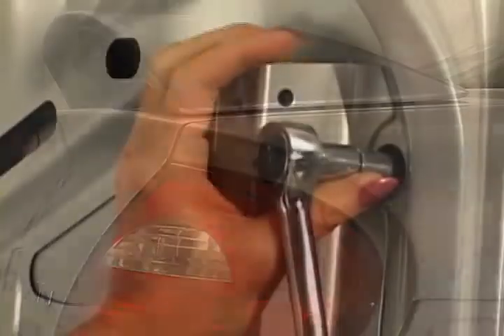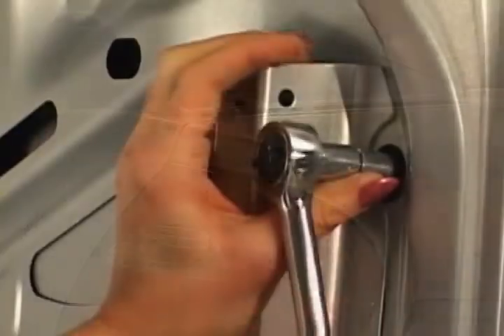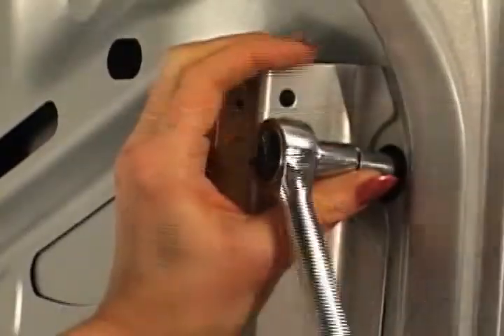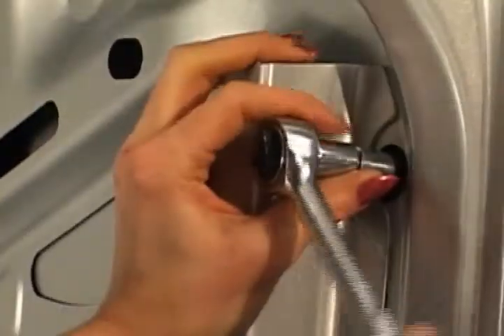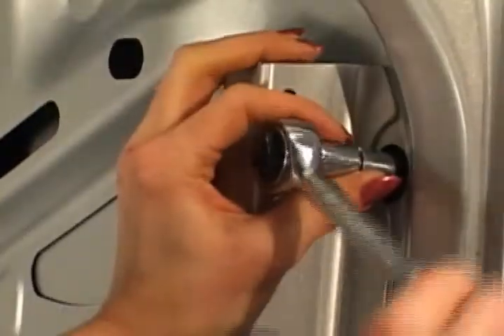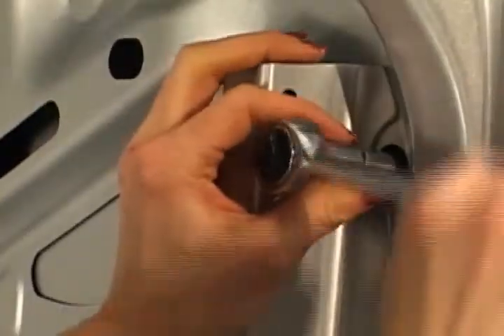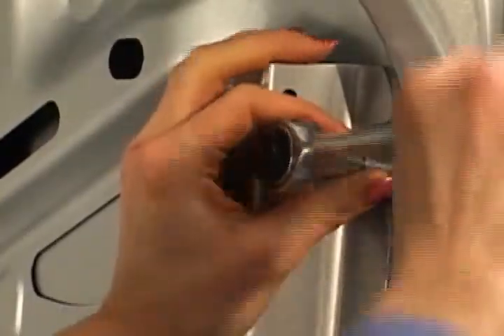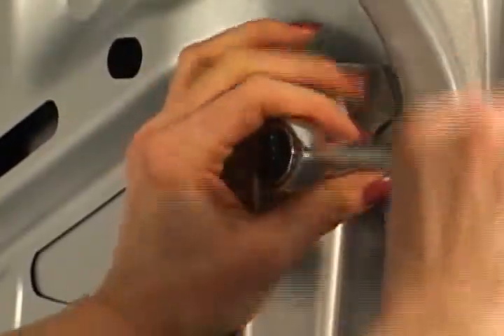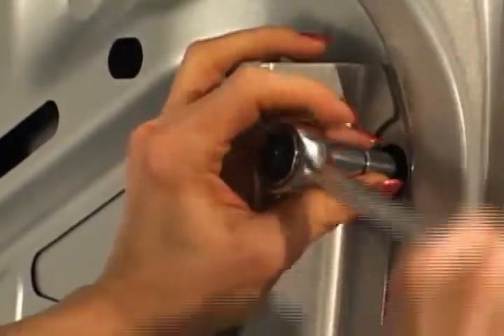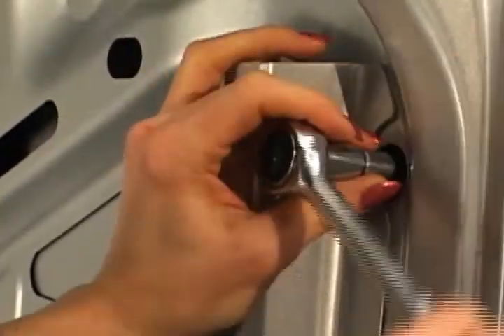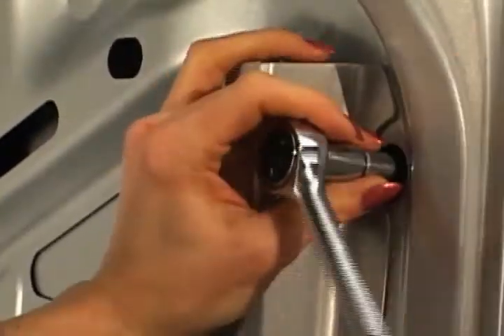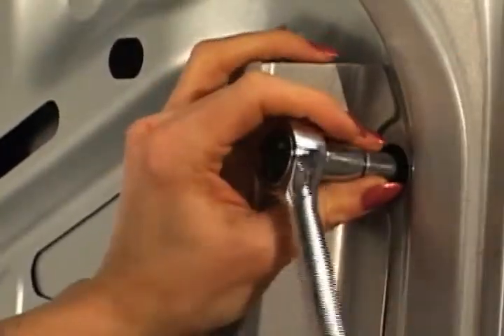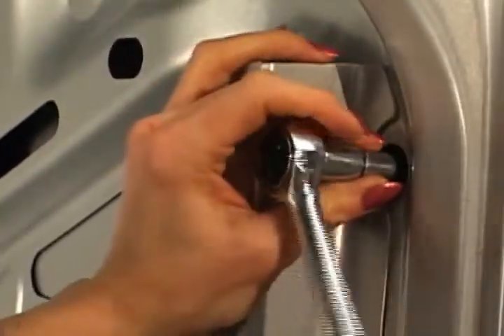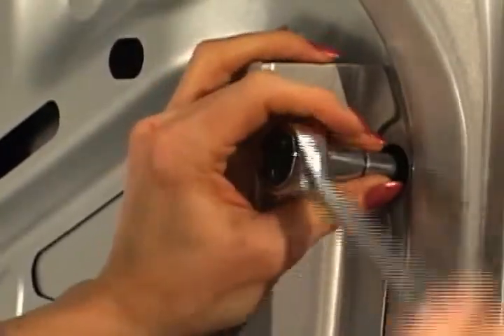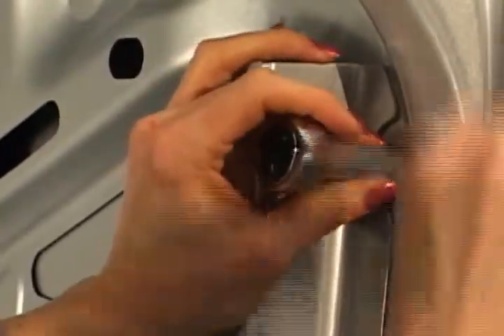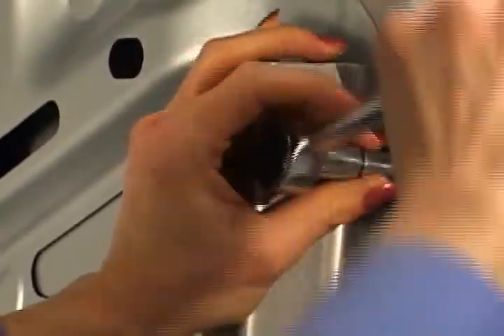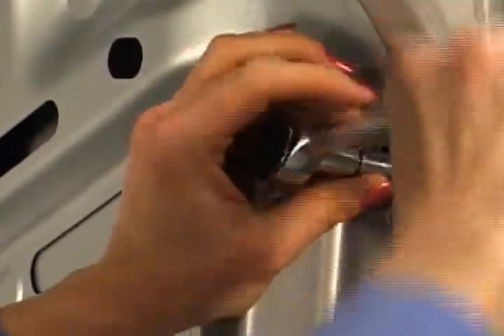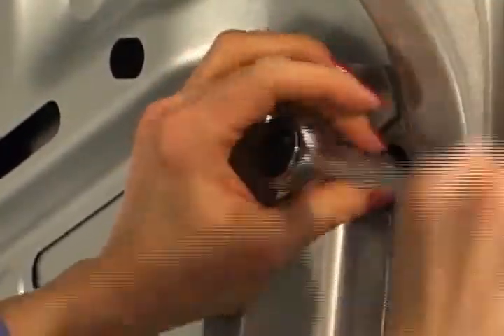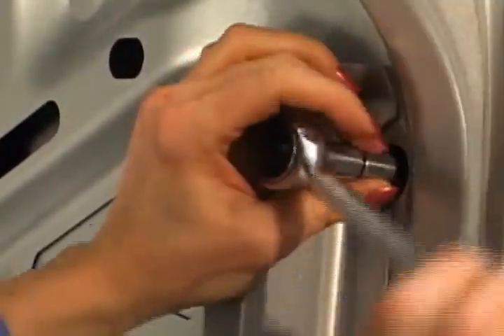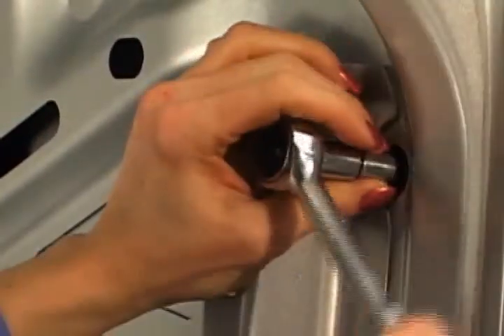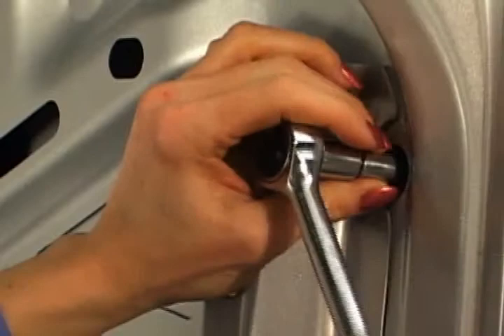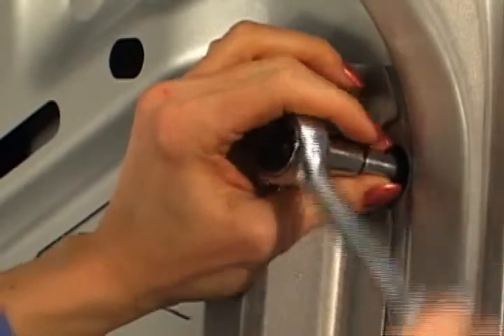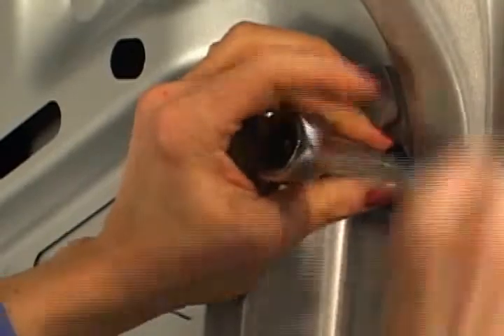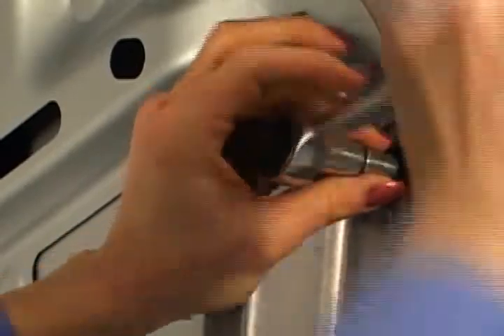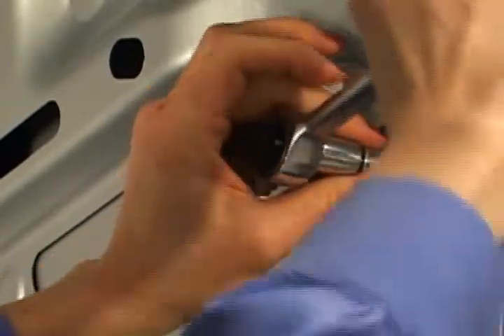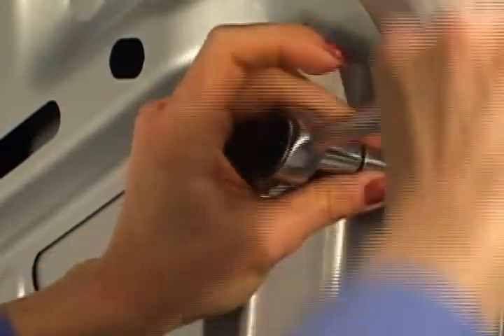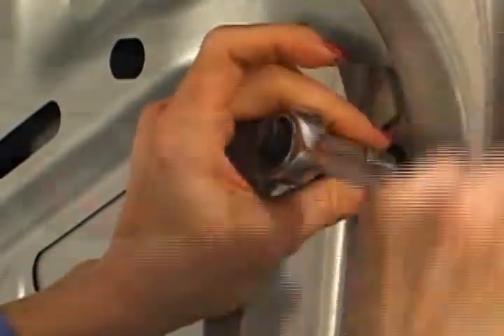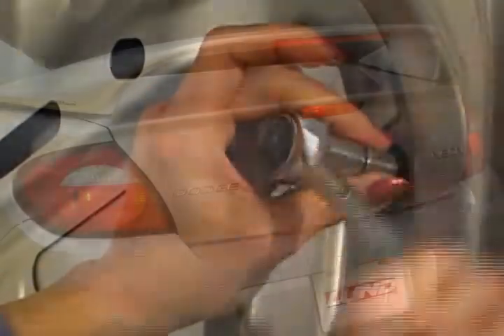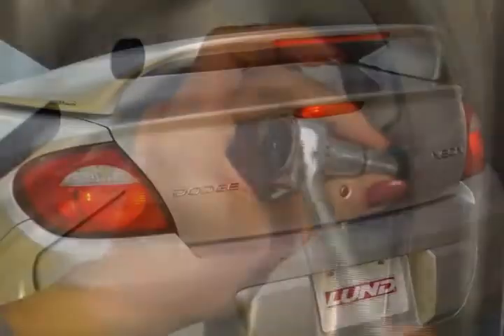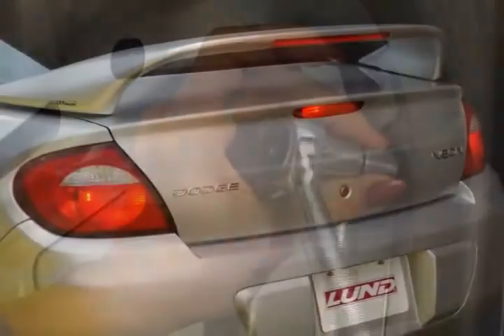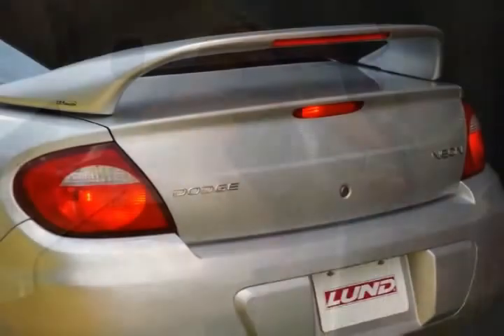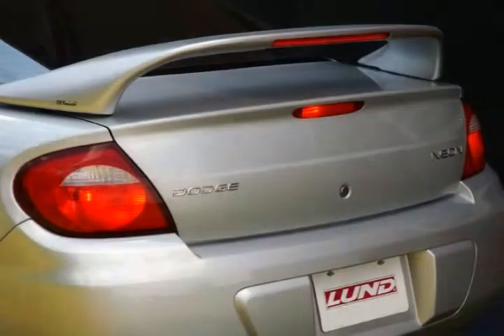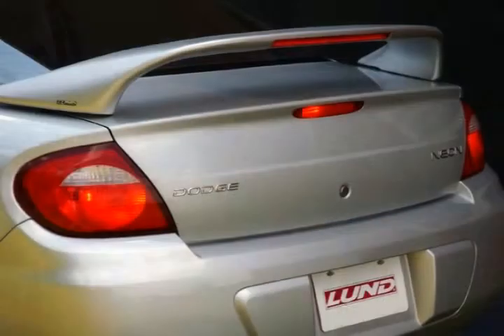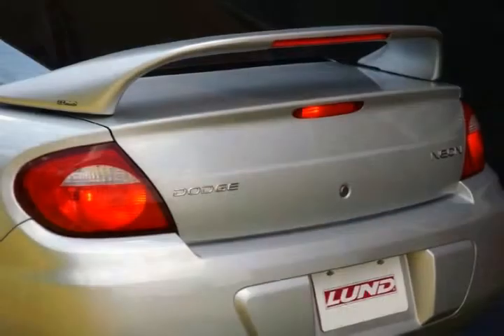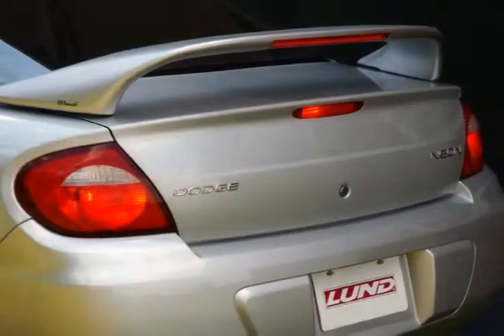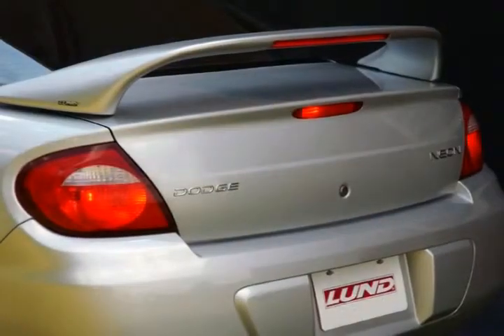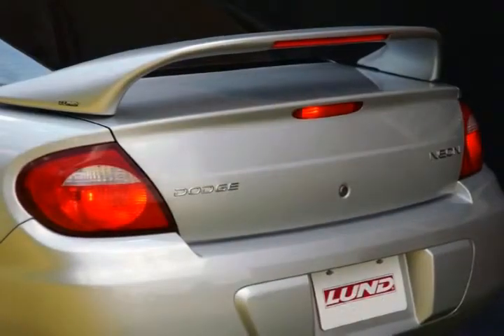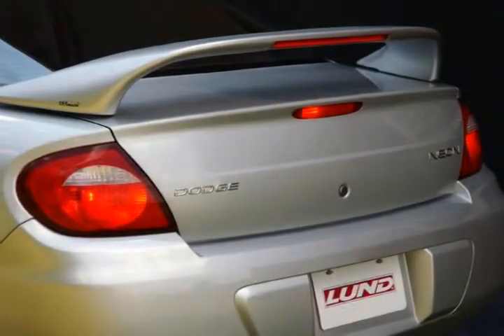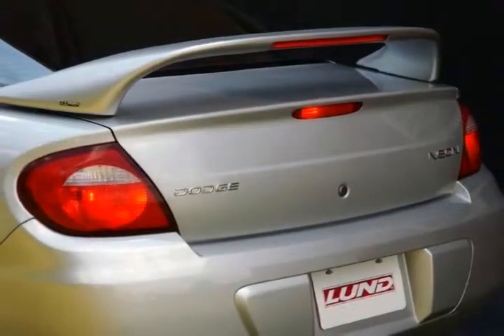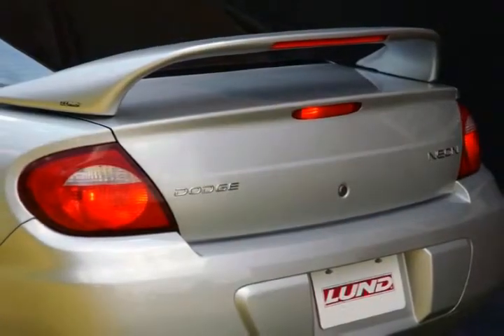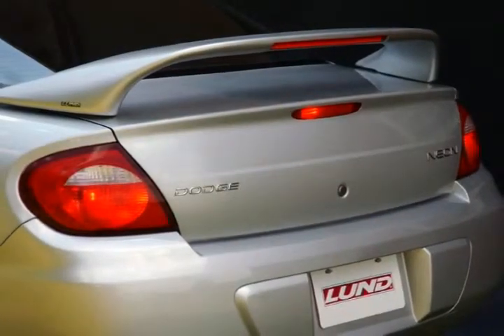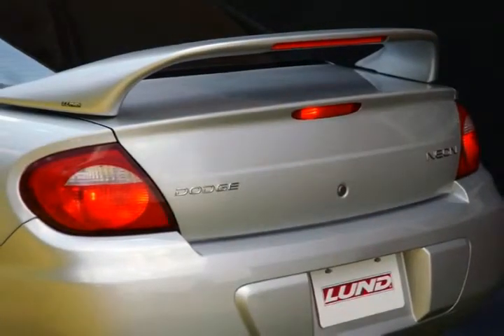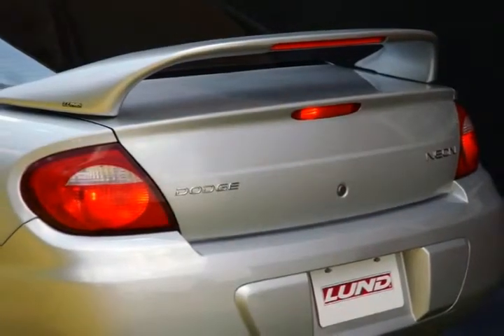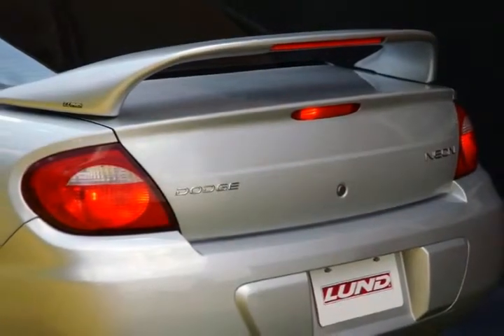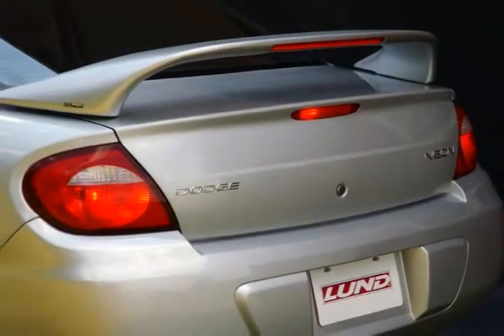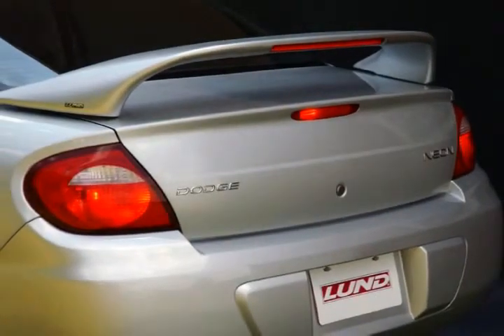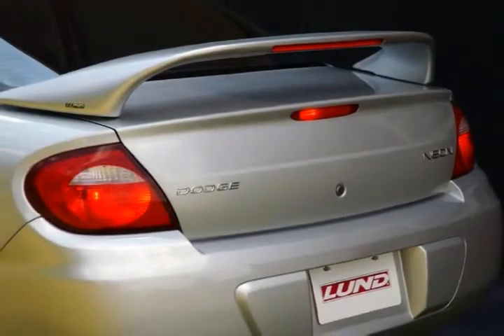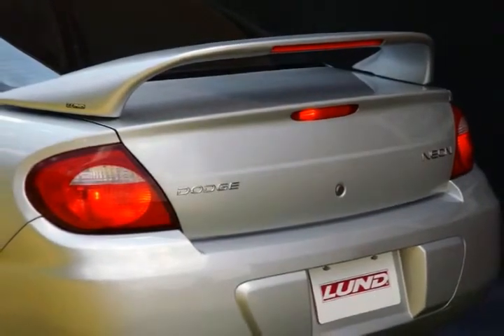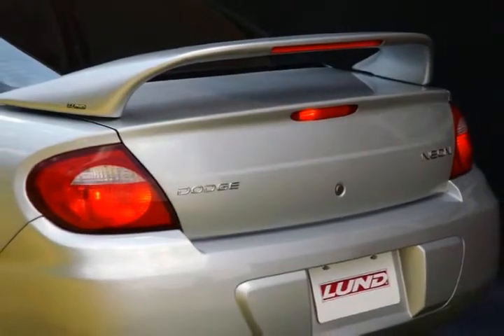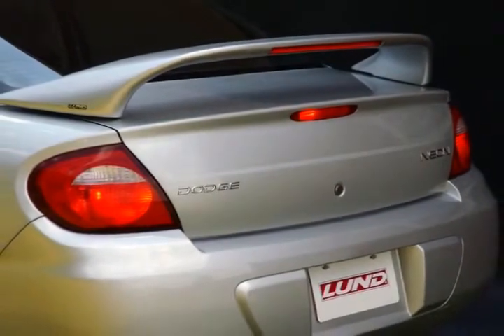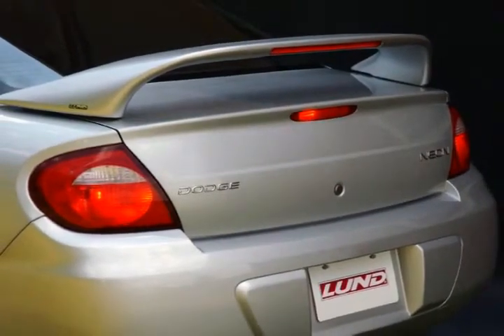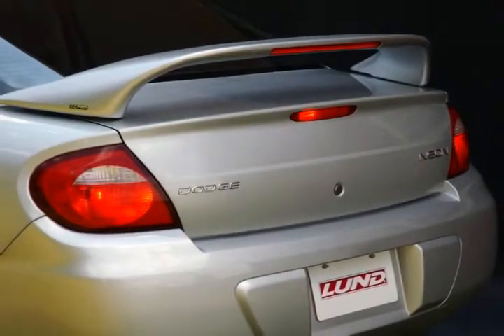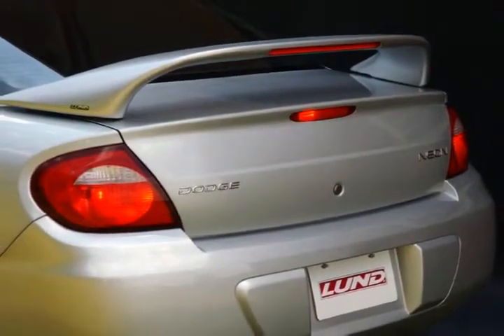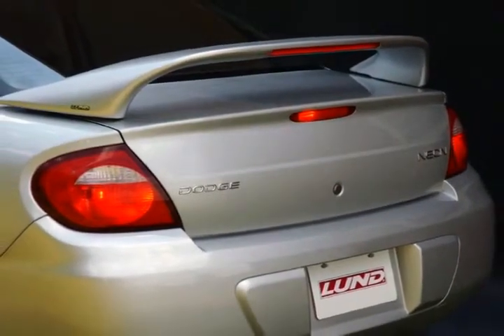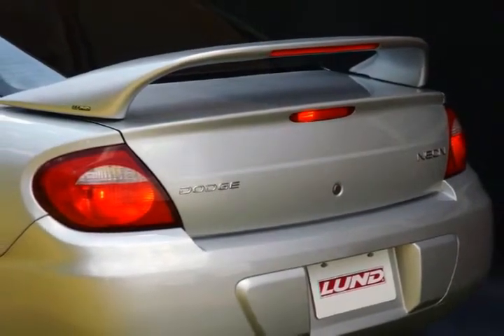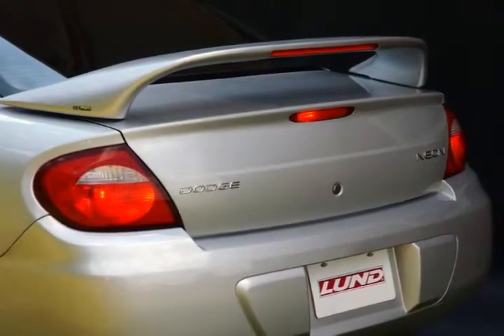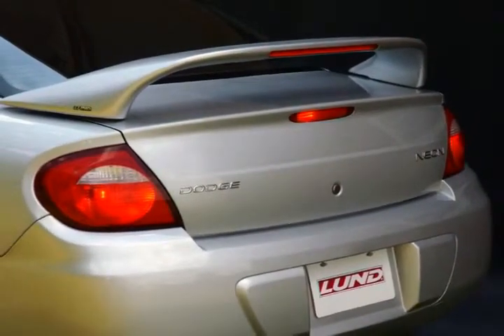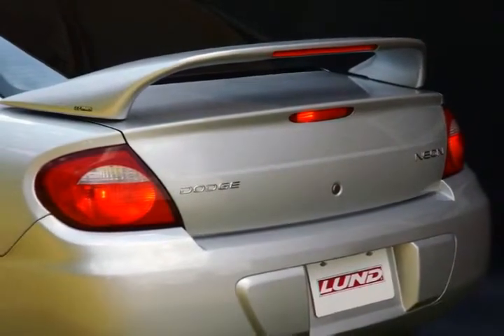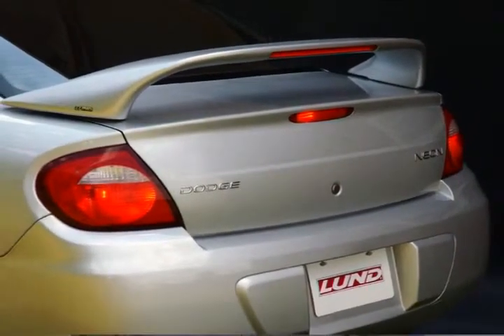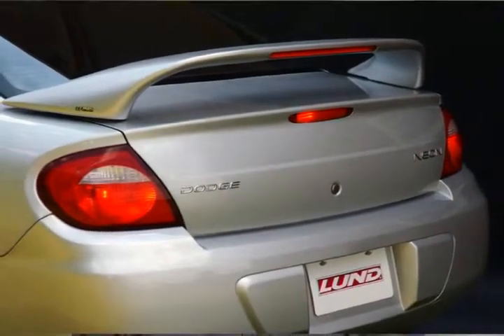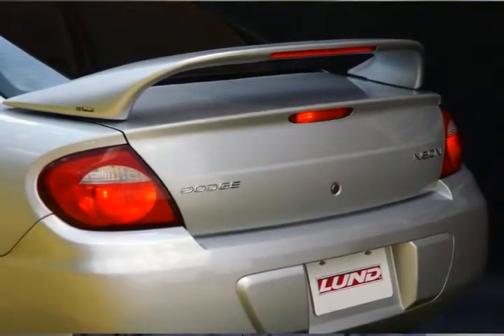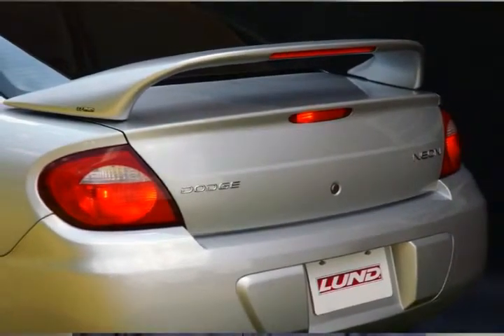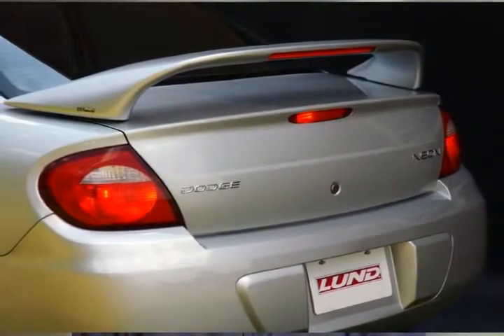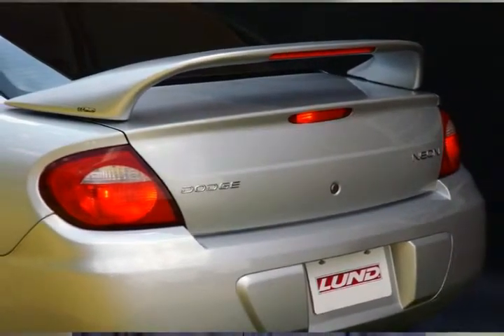Tighten bolts from inside the trunk and your wing is ready to fly down the highway.